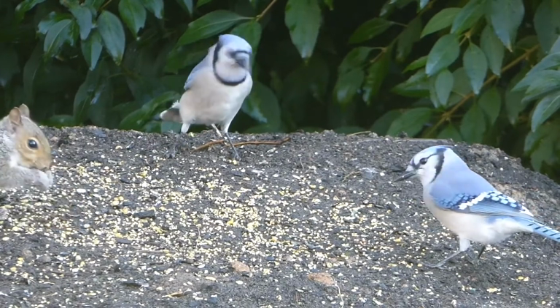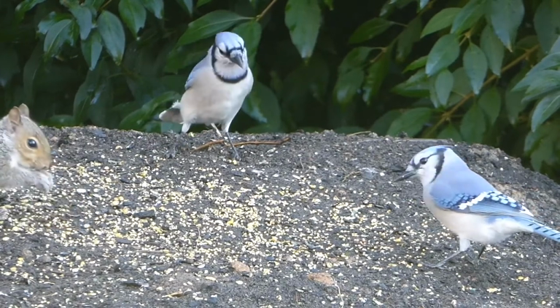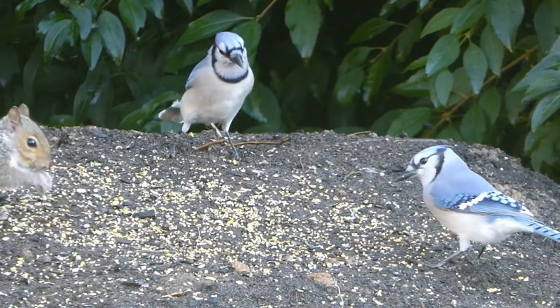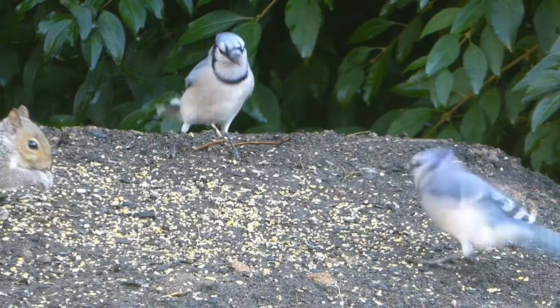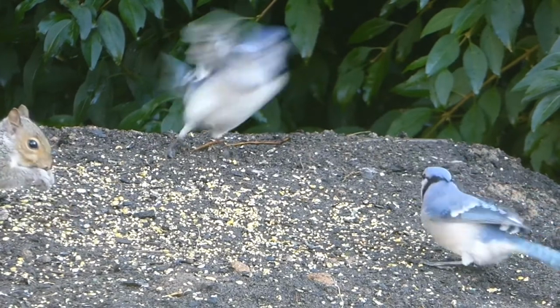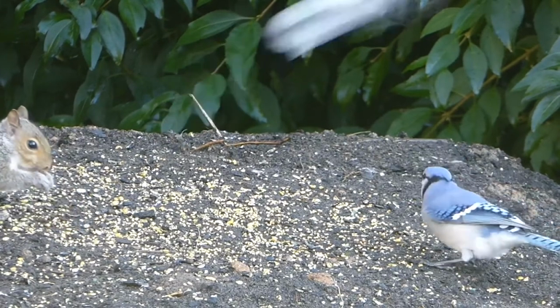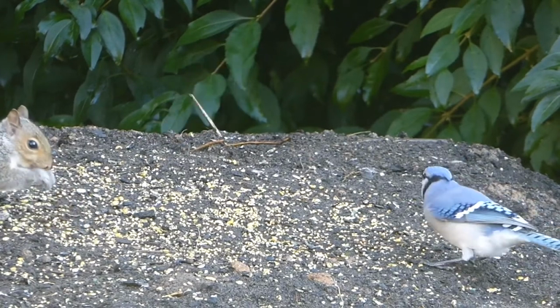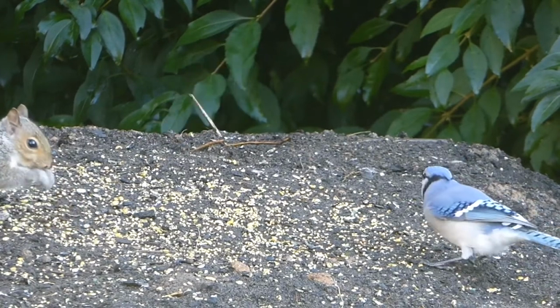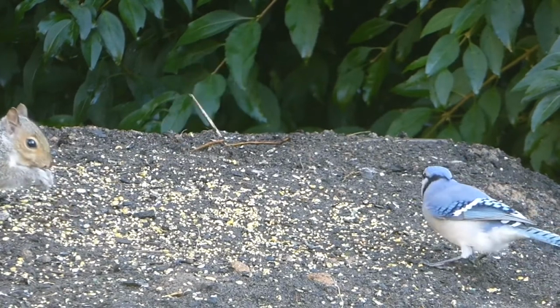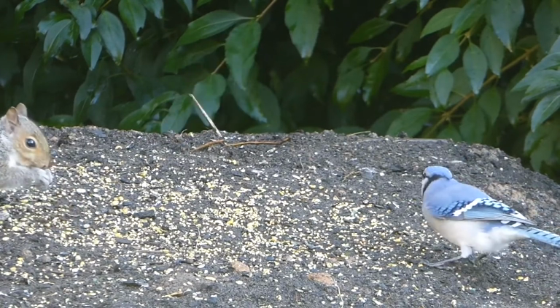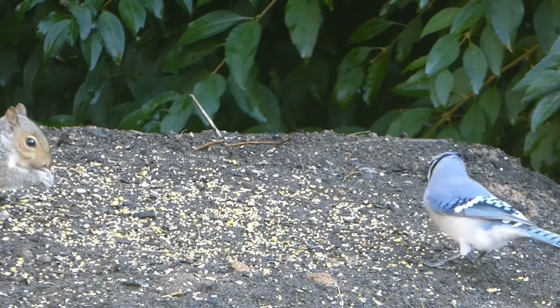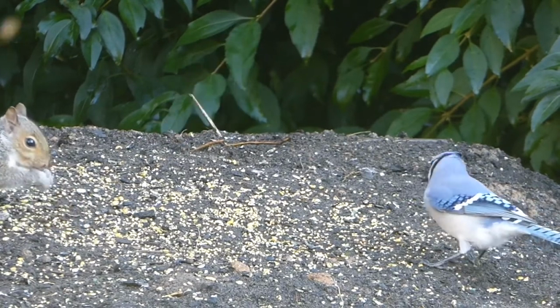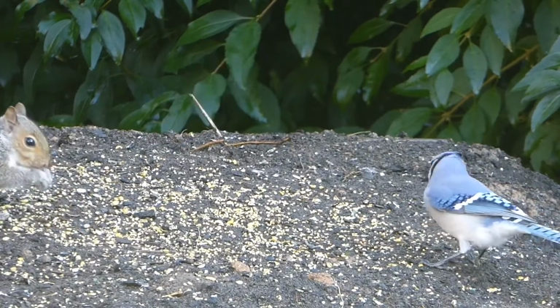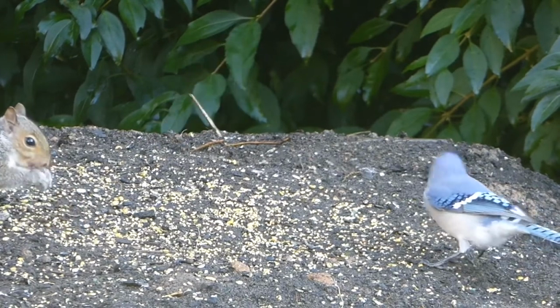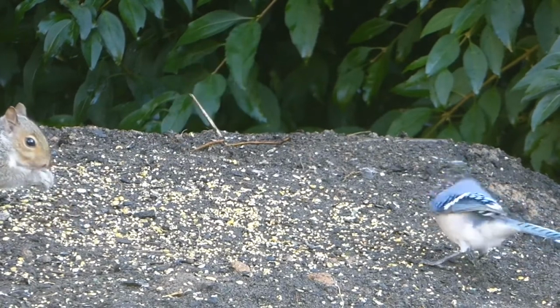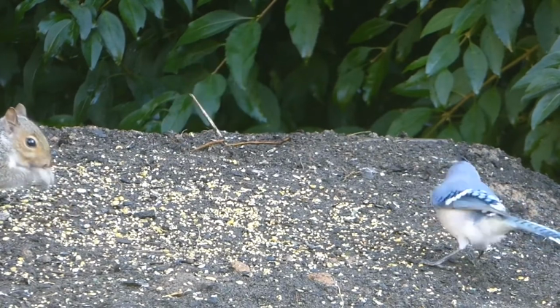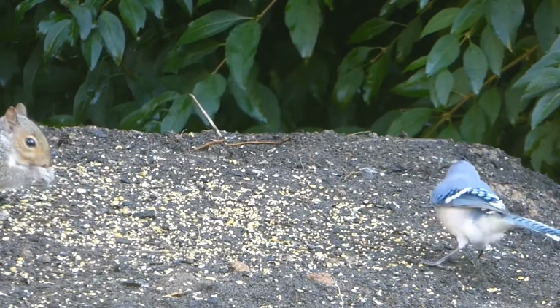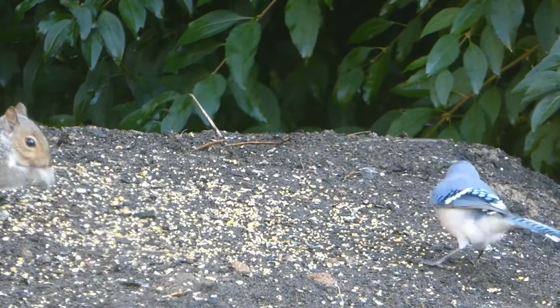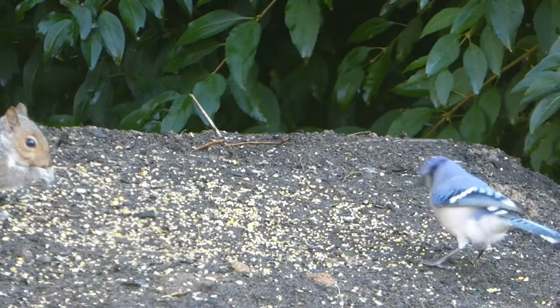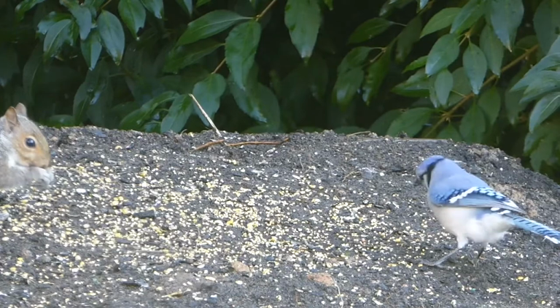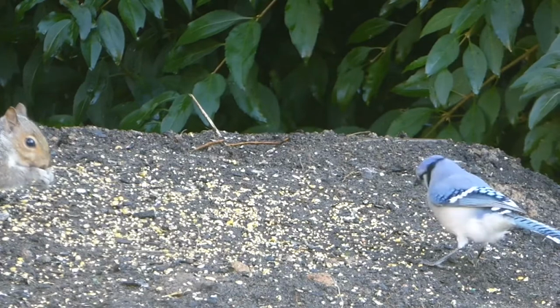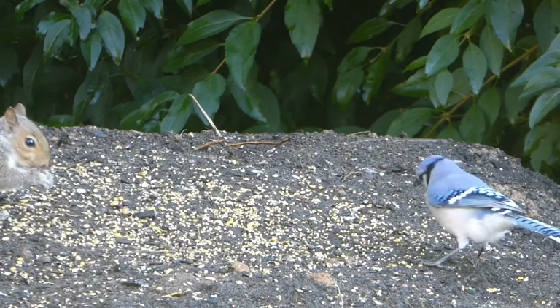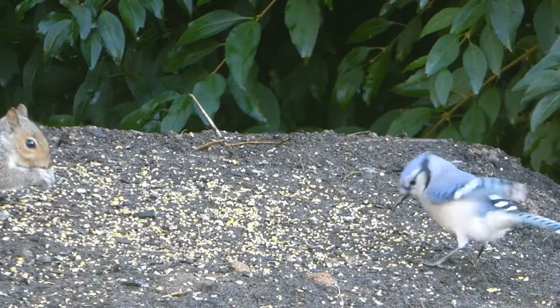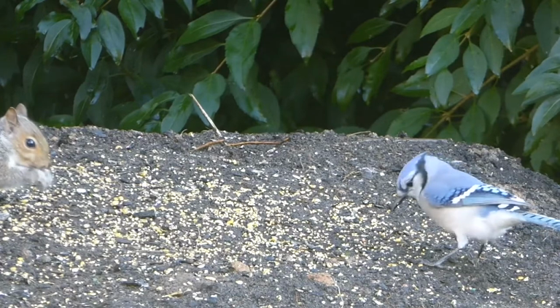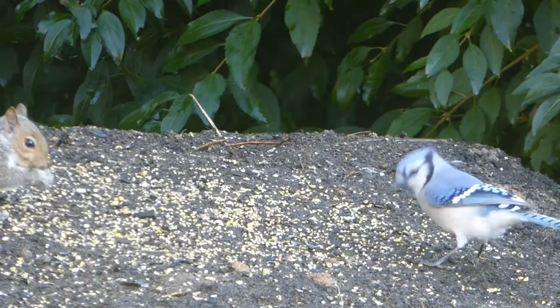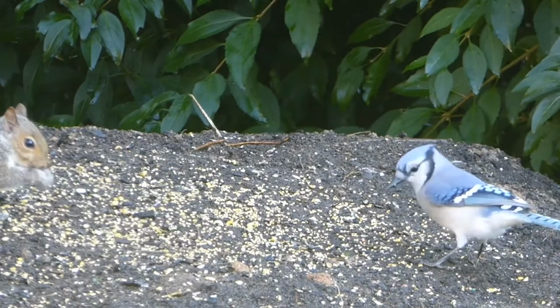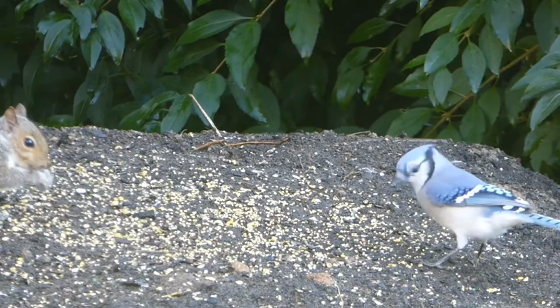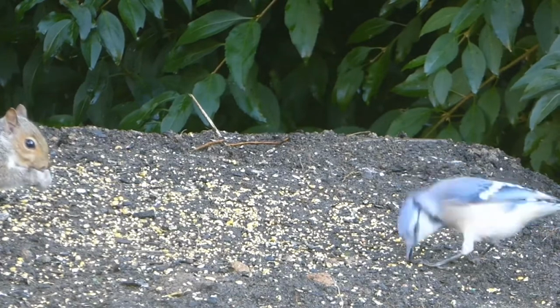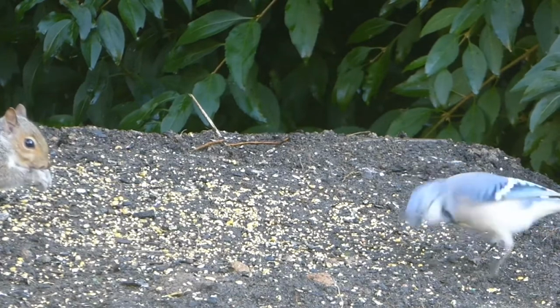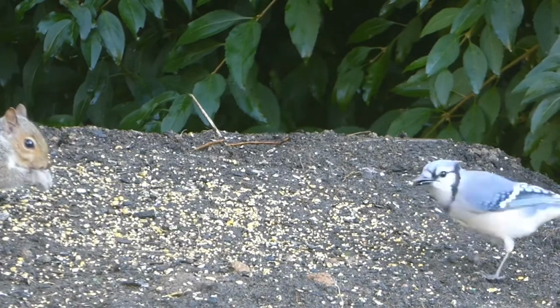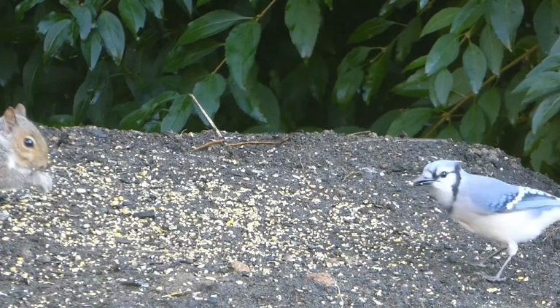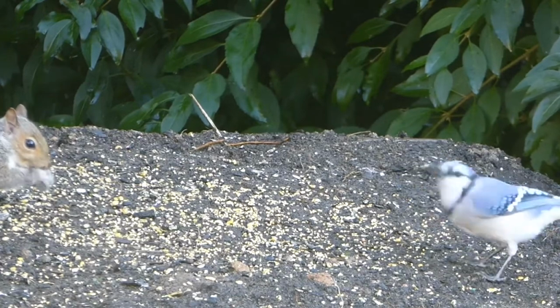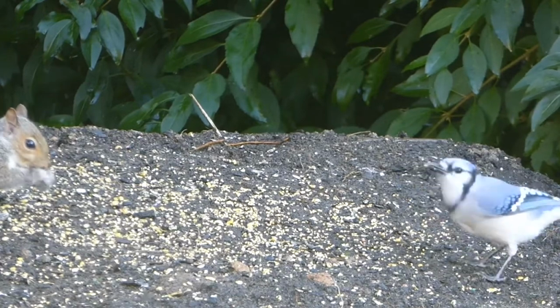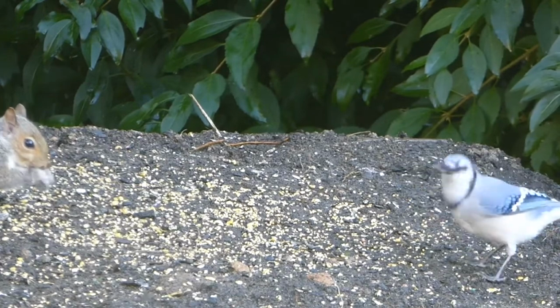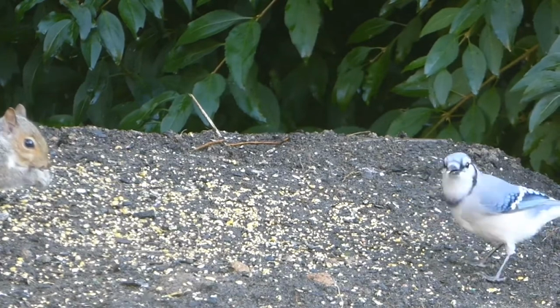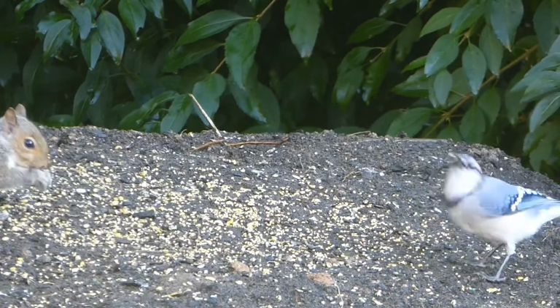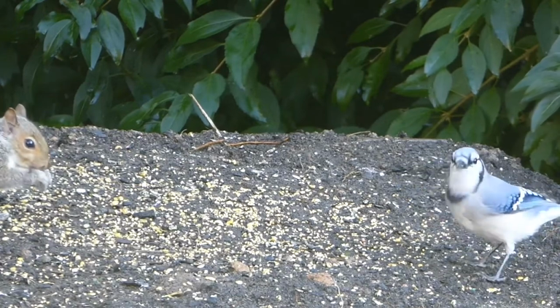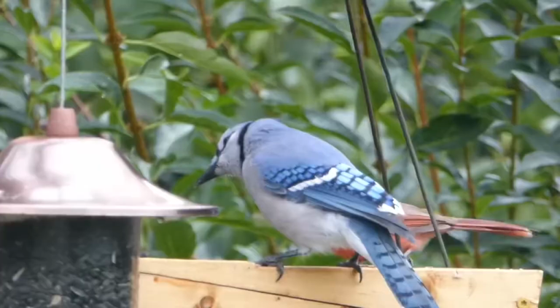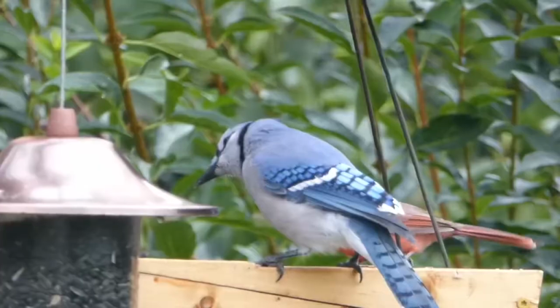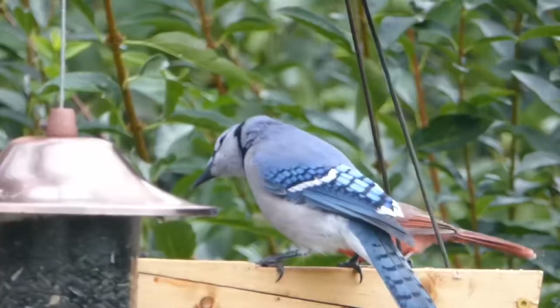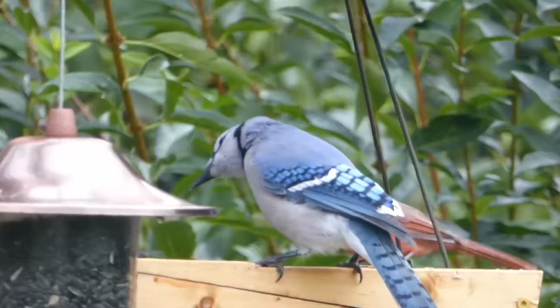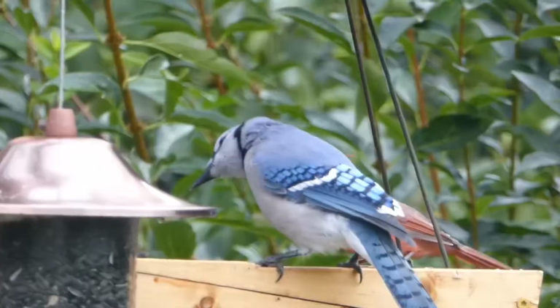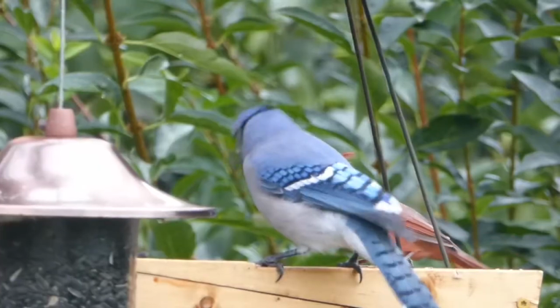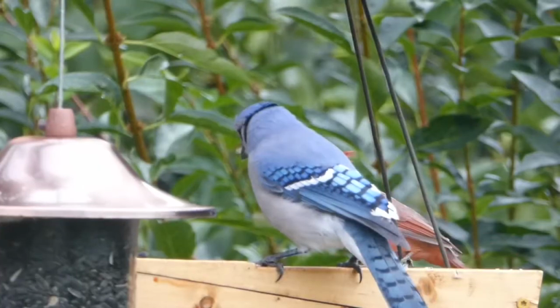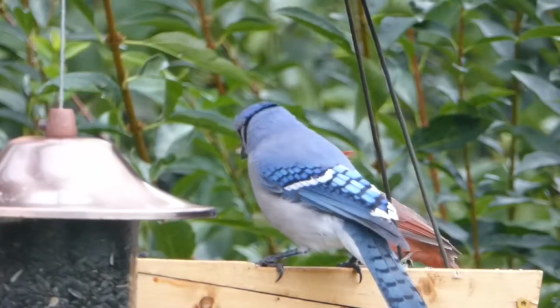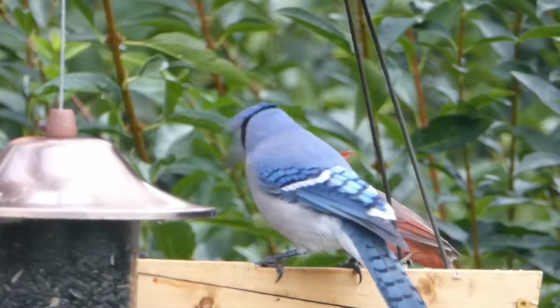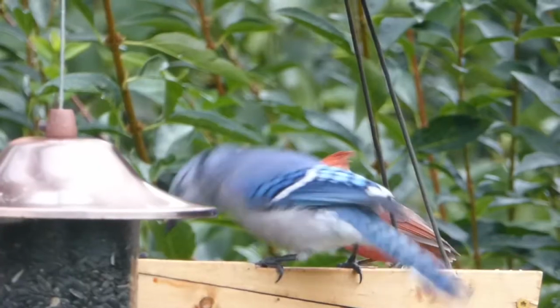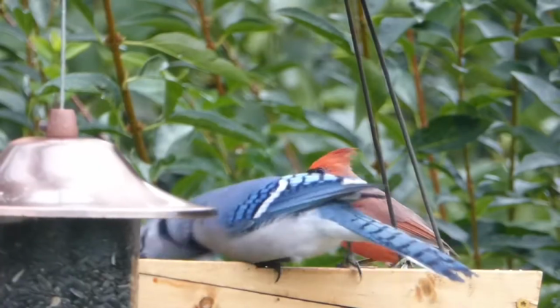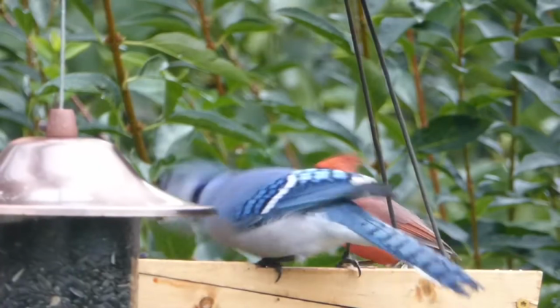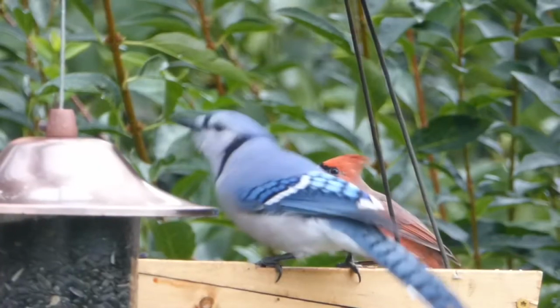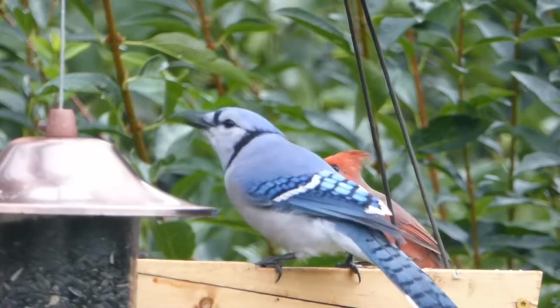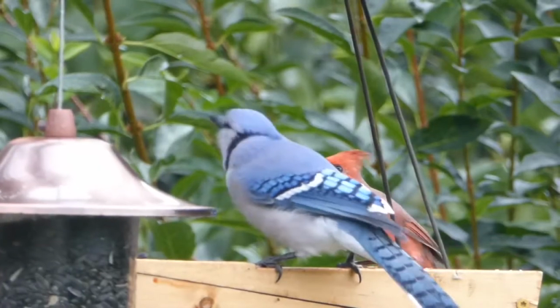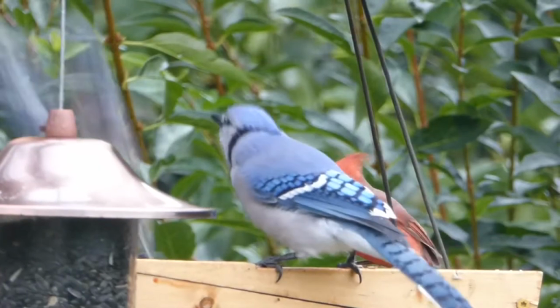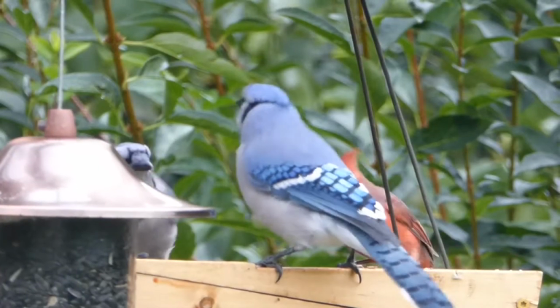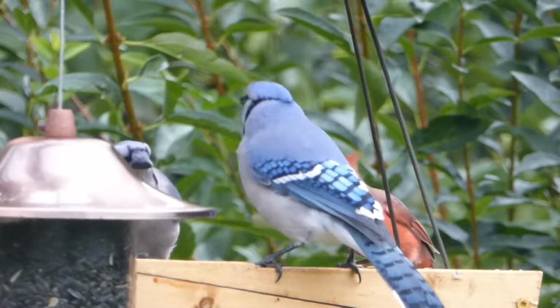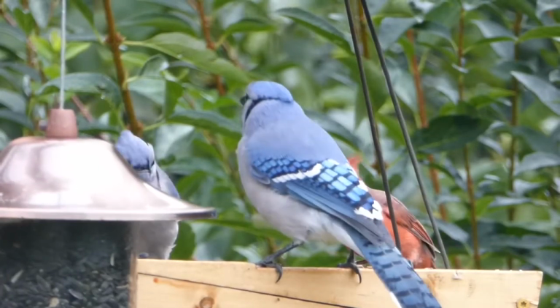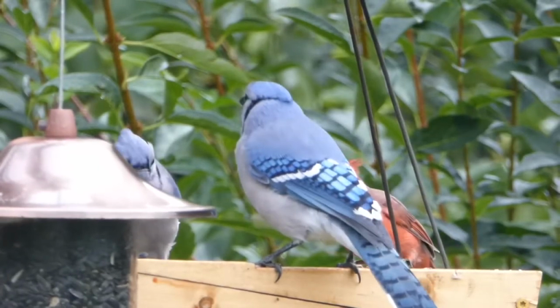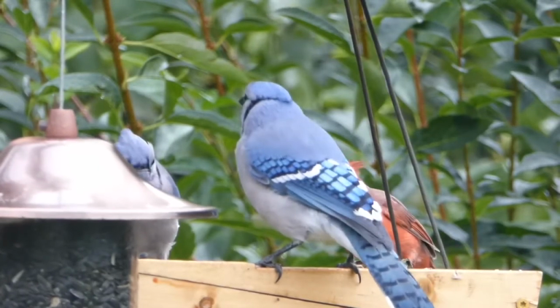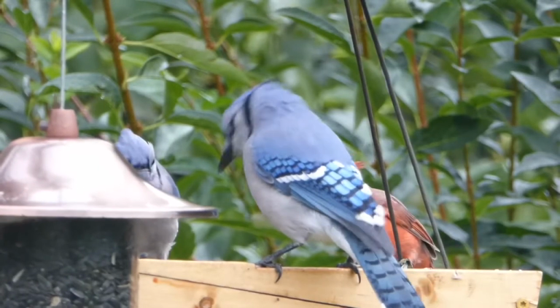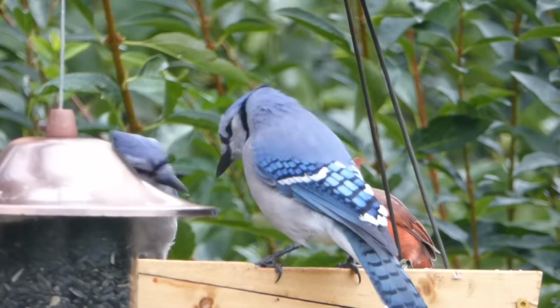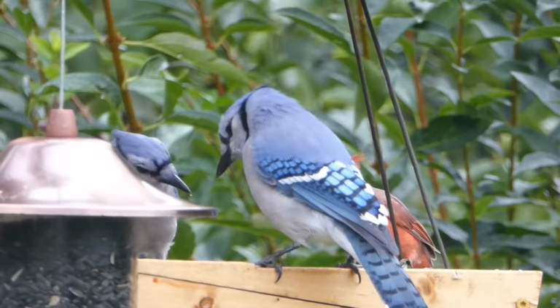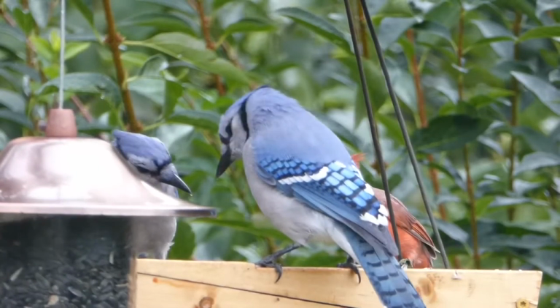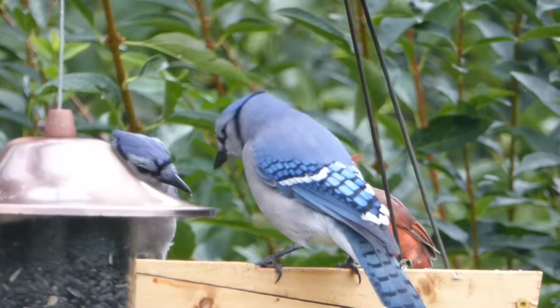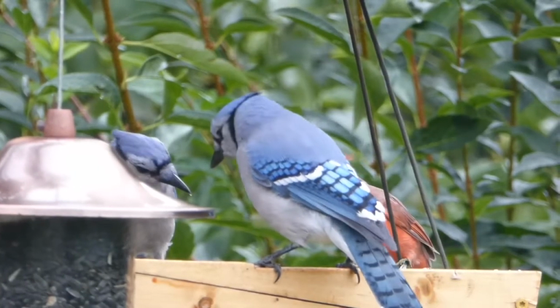To give the blue jays water, try putting out a bird bath. Blue jays are fairly large, so a good depth for them is from about 3 to 5 inches deep.